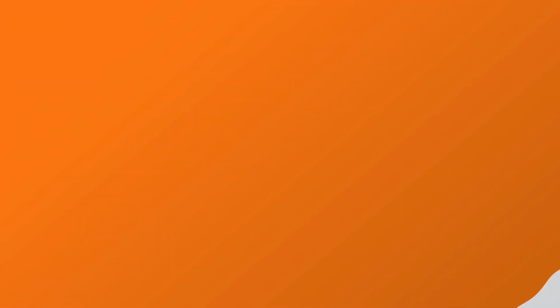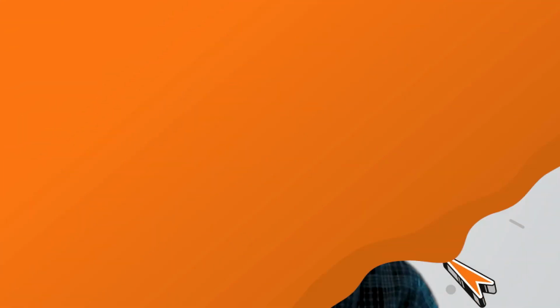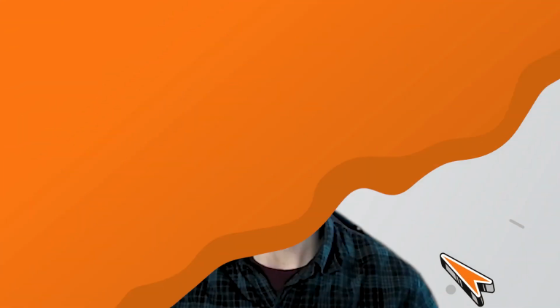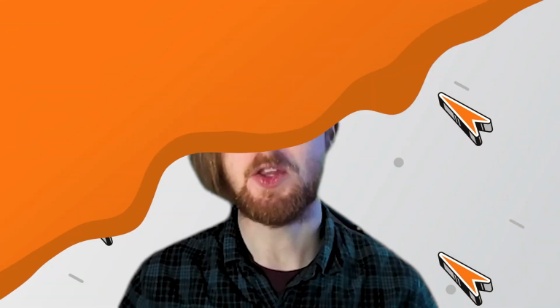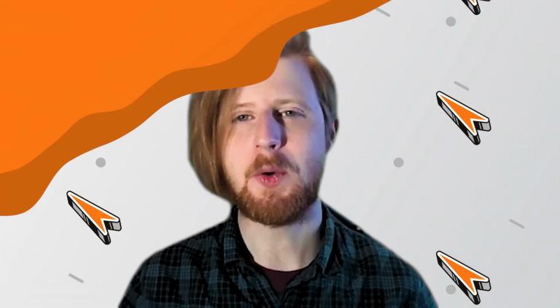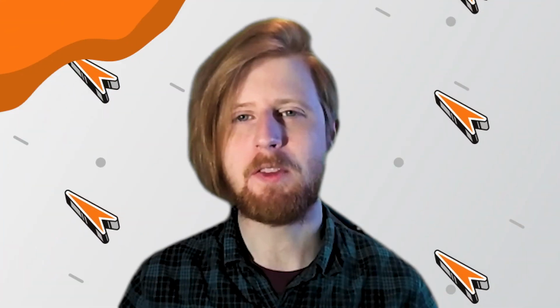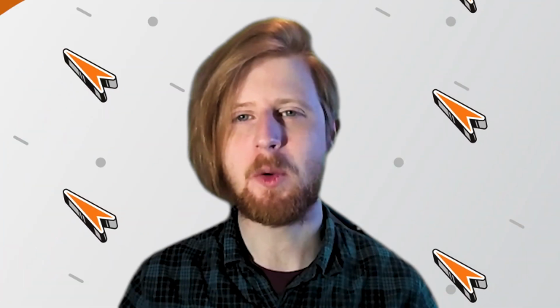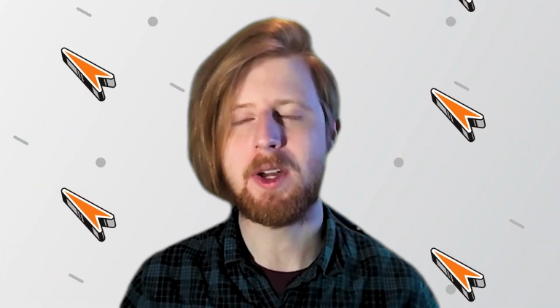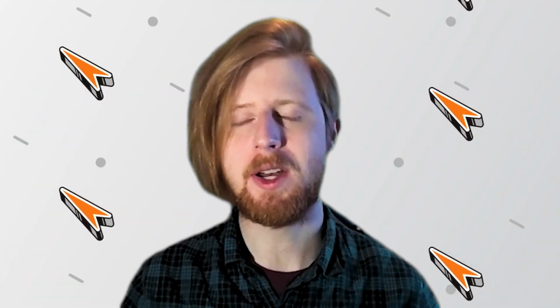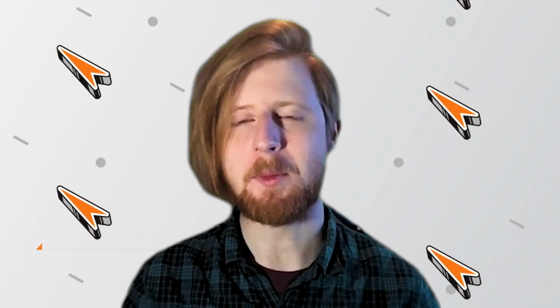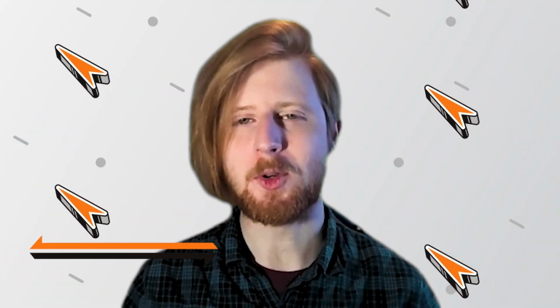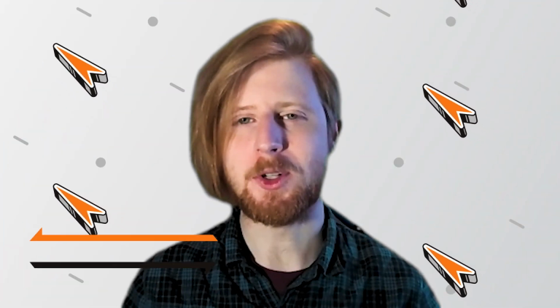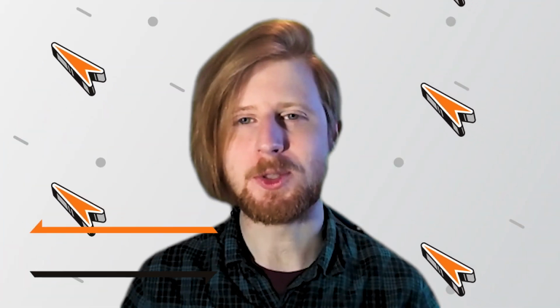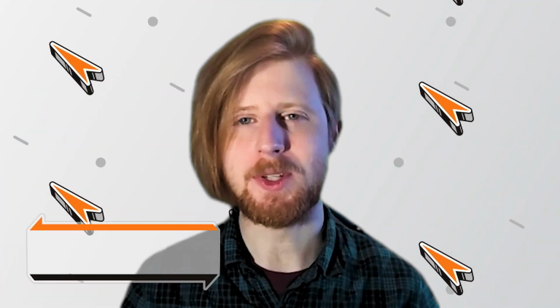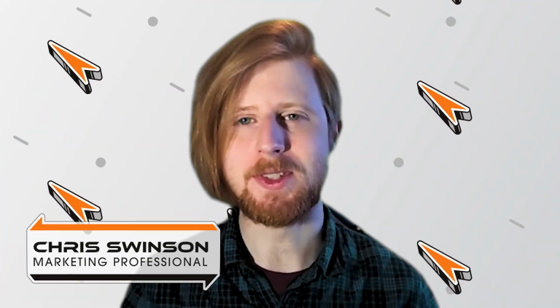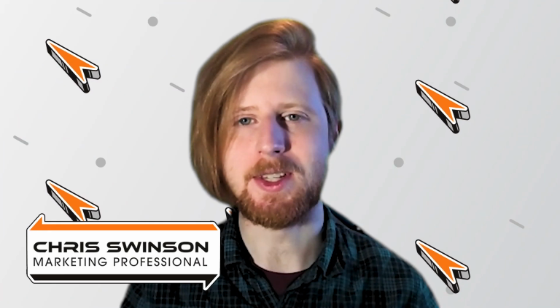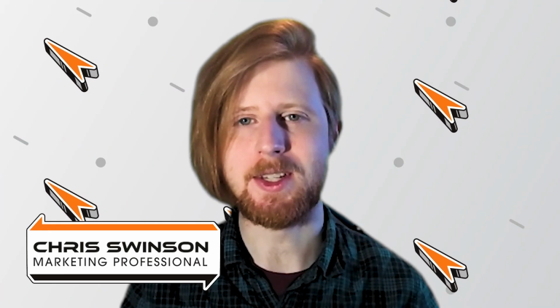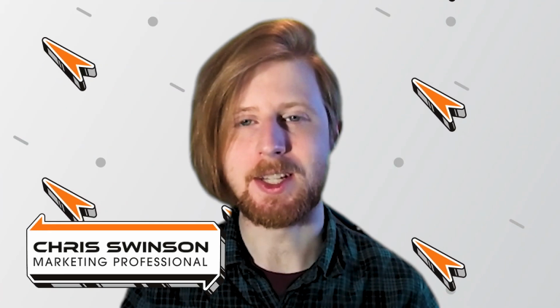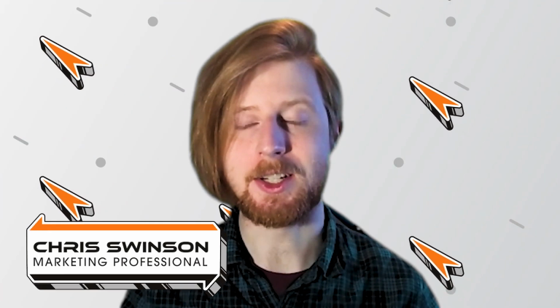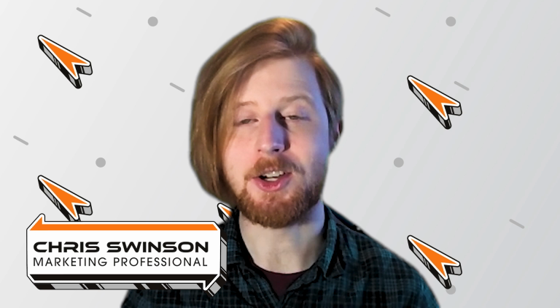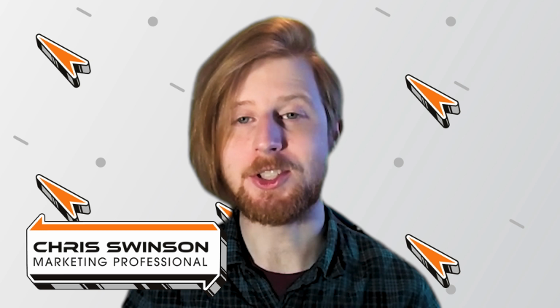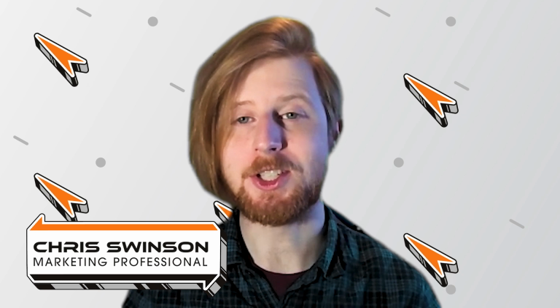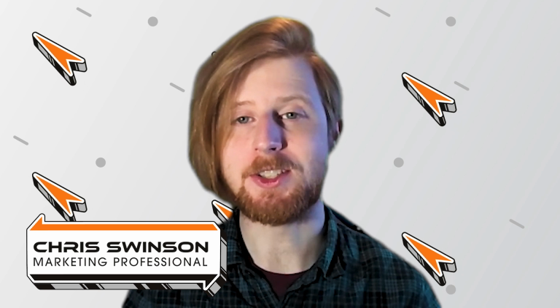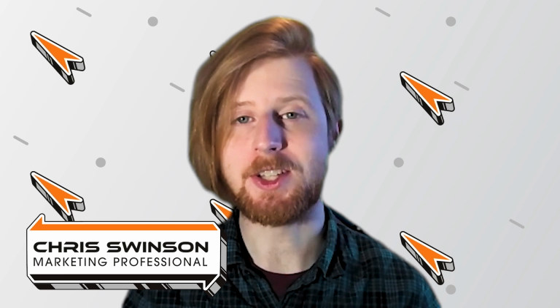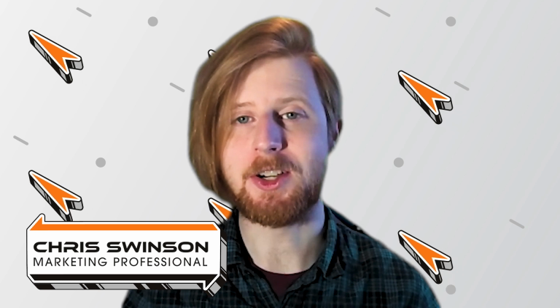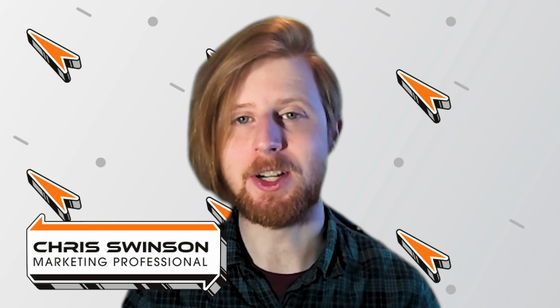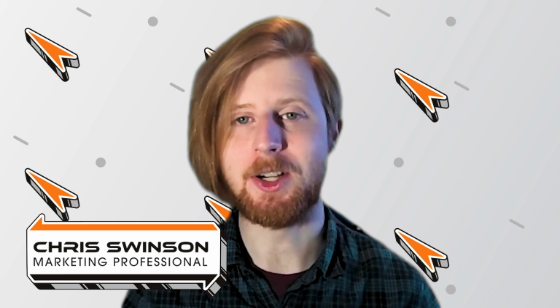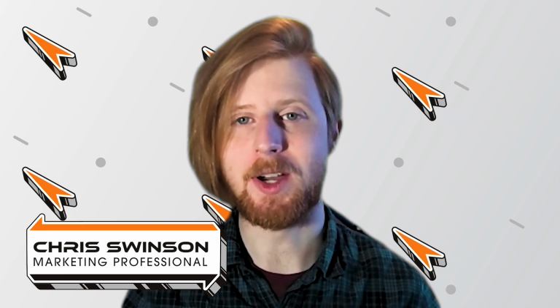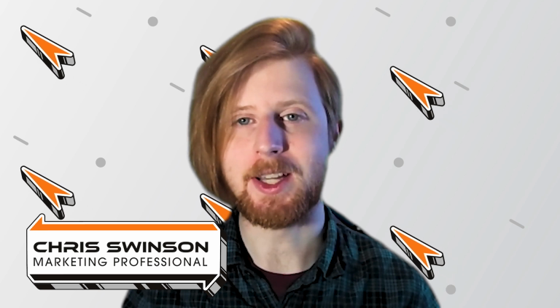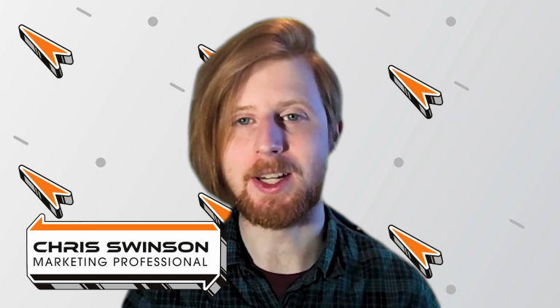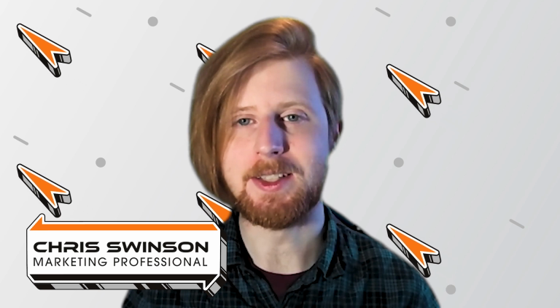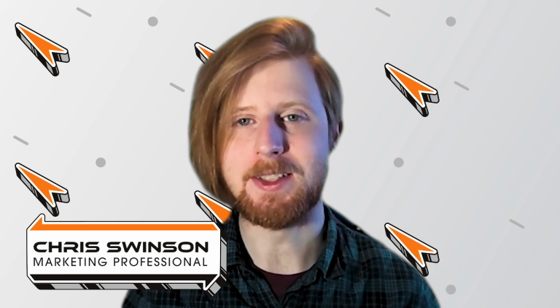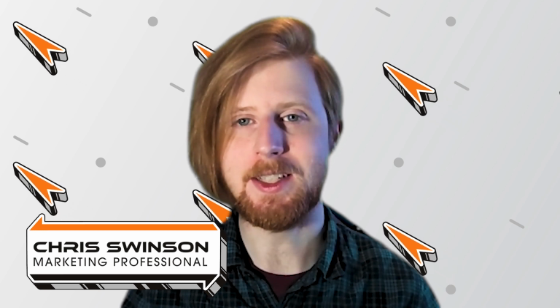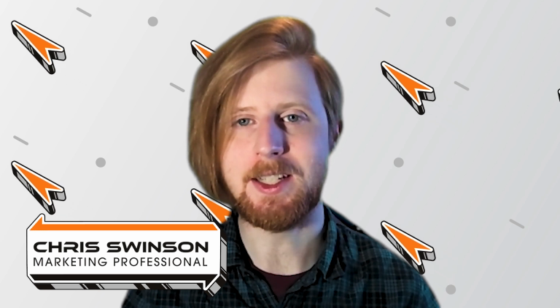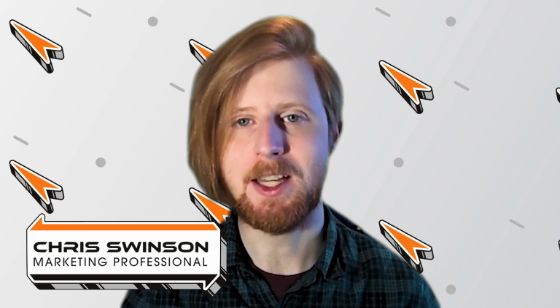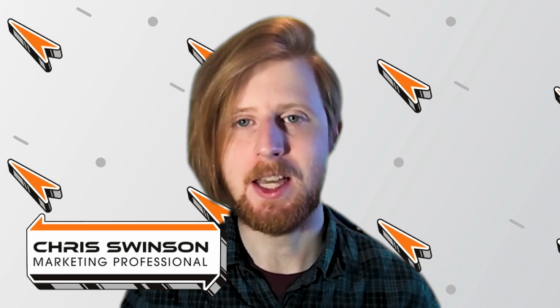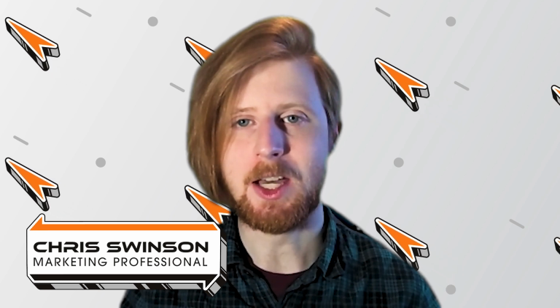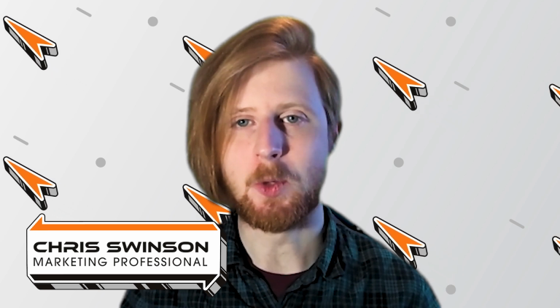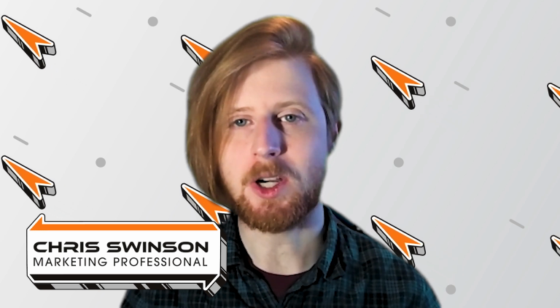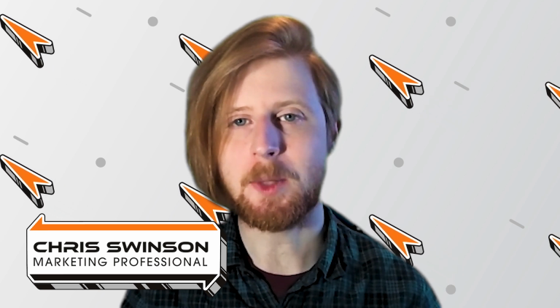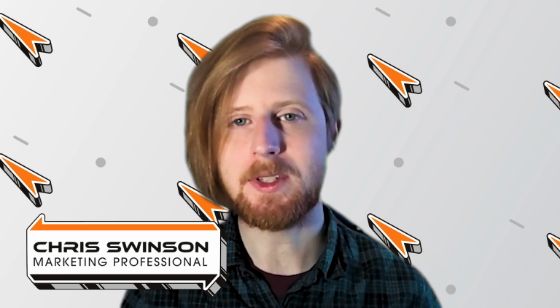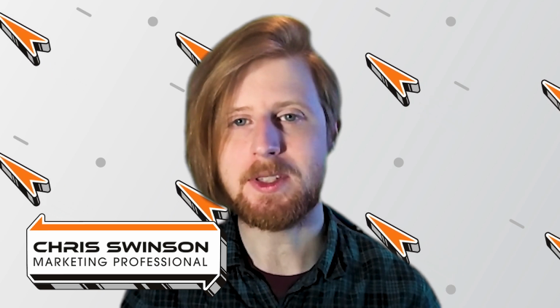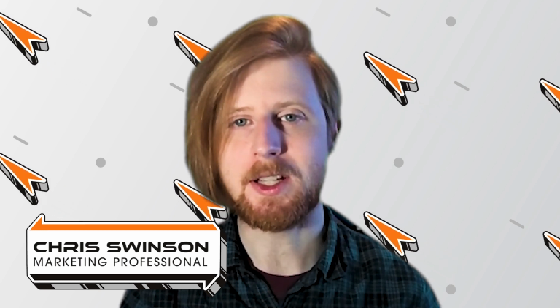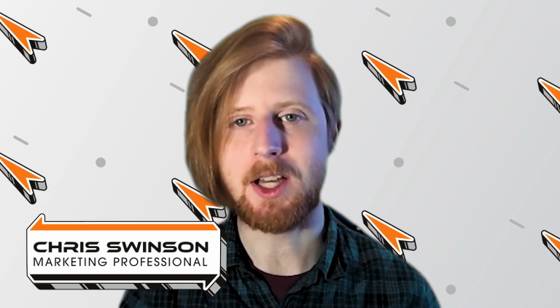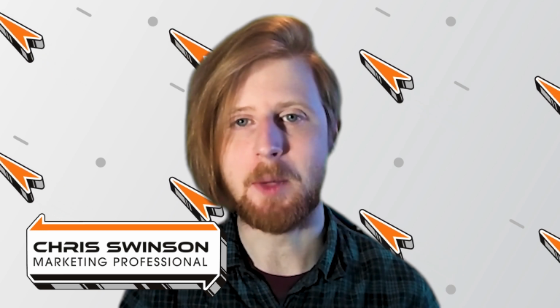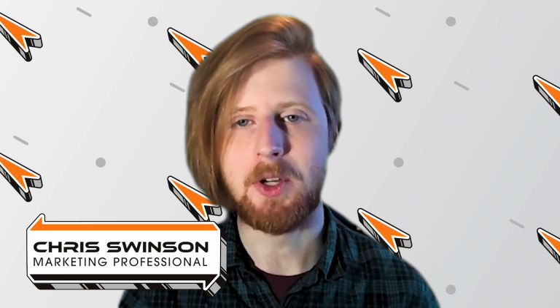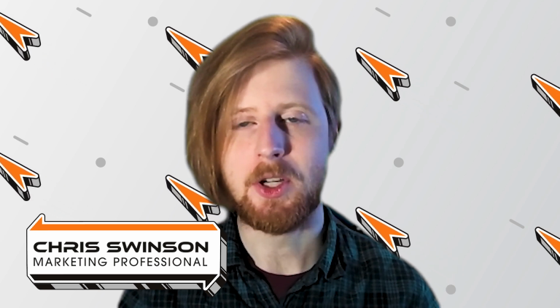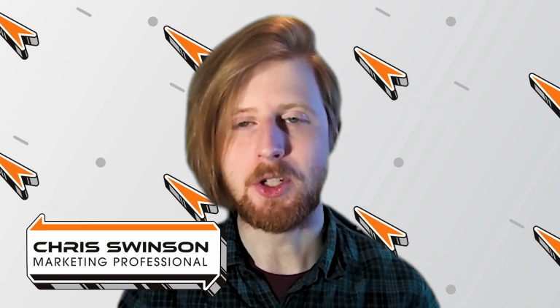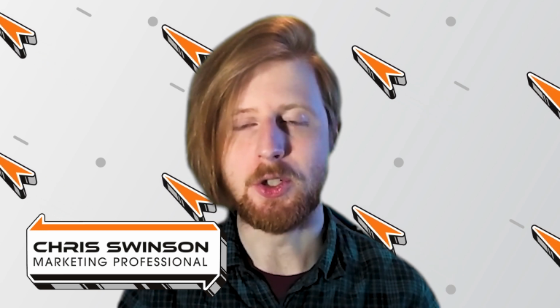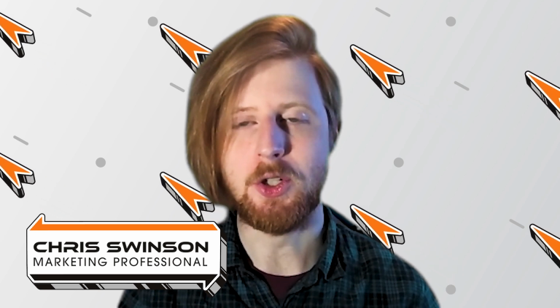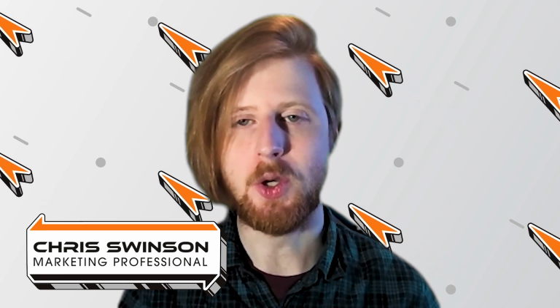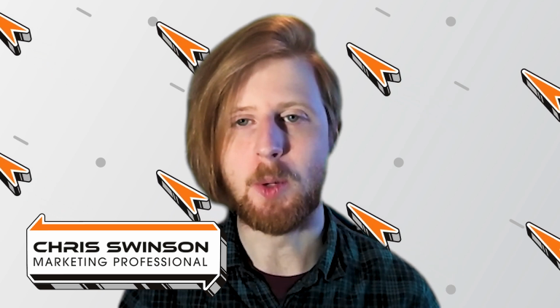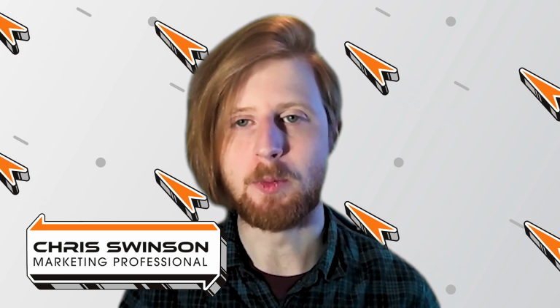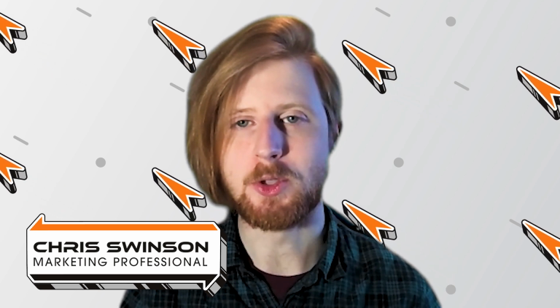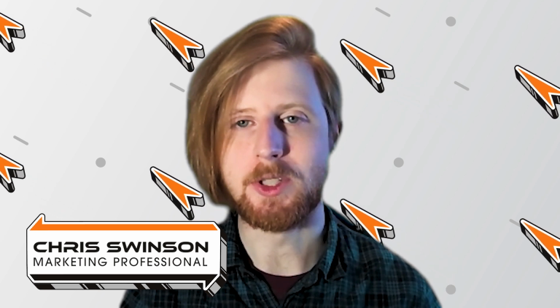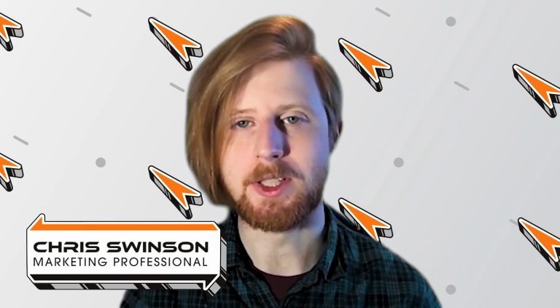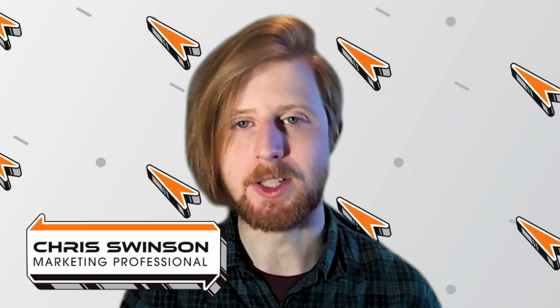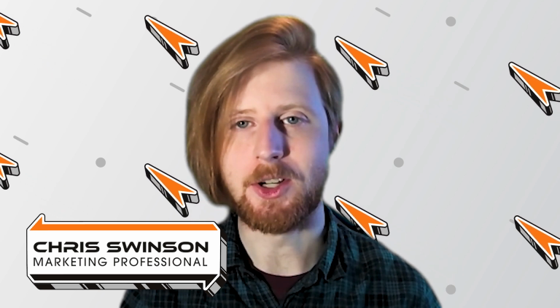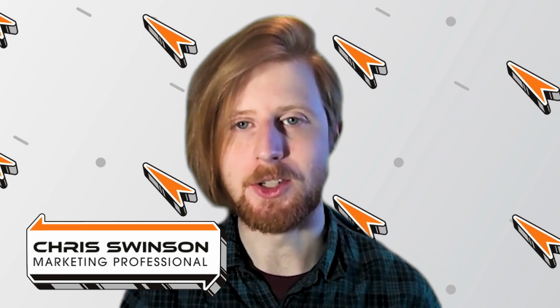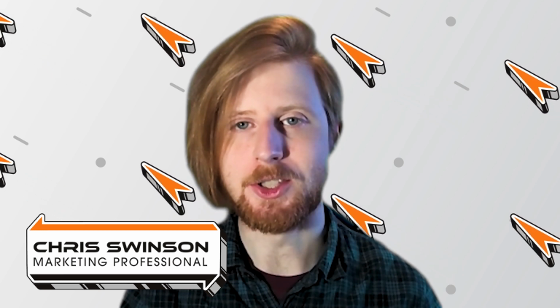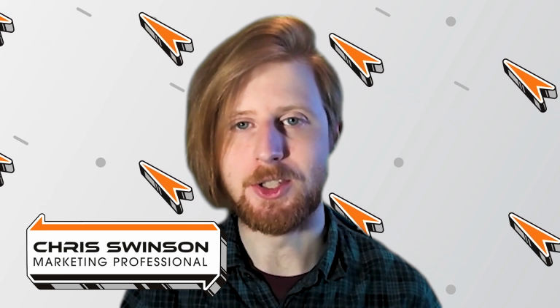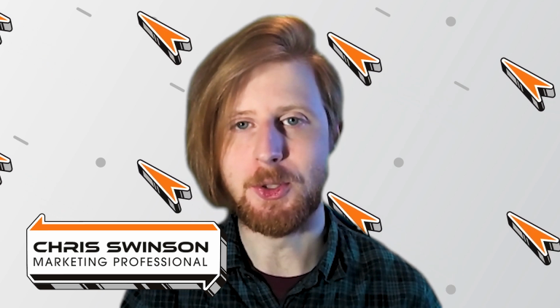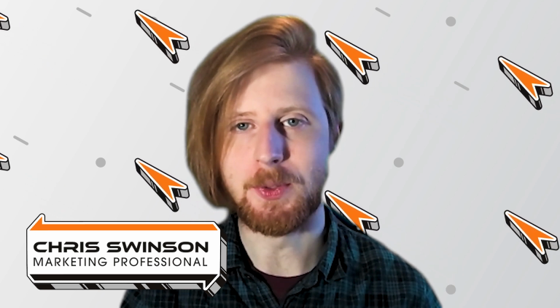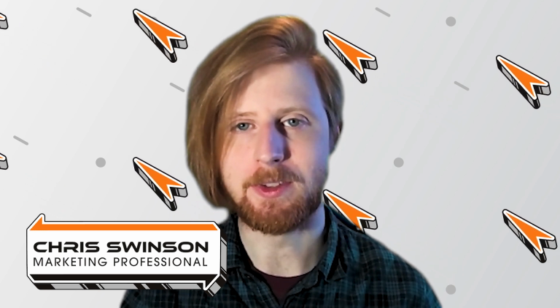Hello everyone, I'm Chris Swenson, technology insider here at Rocket IT, and welcome to SyncUp, your new home for trending technology news.